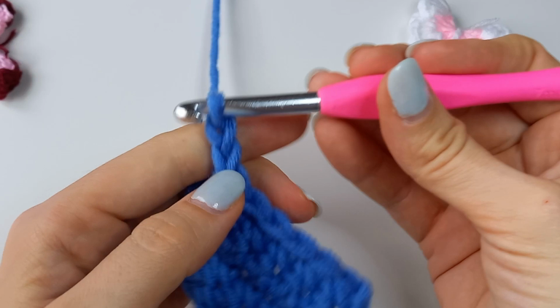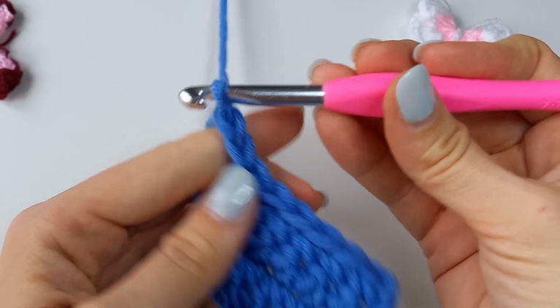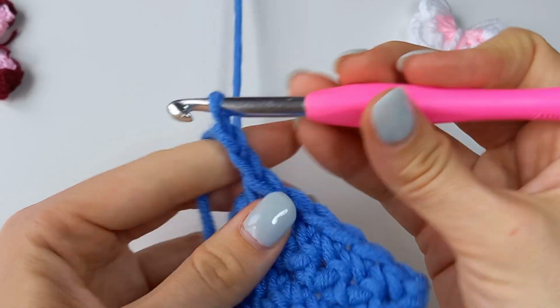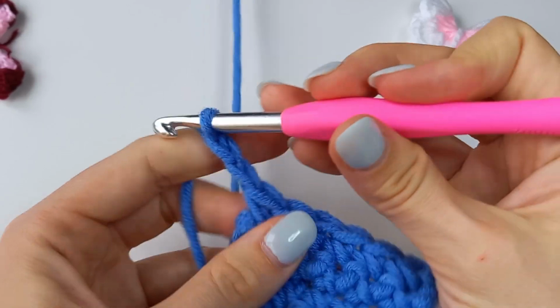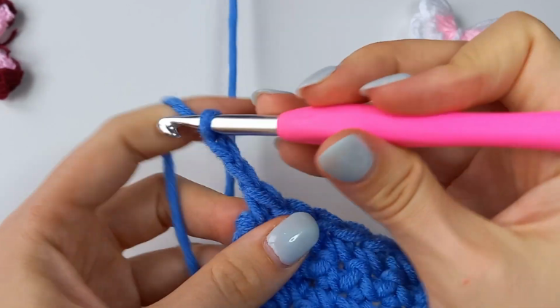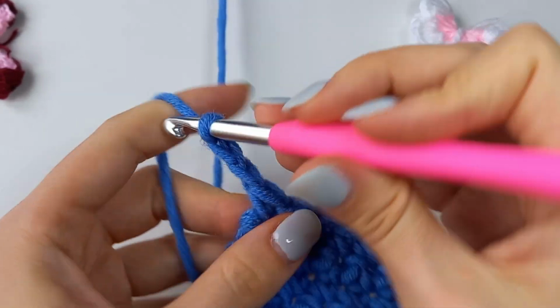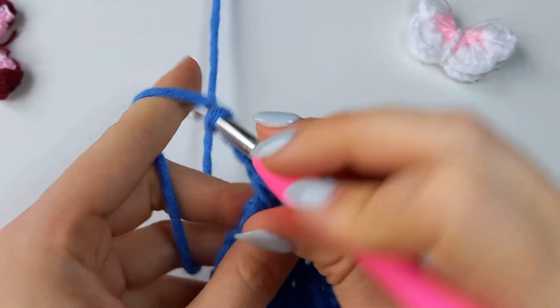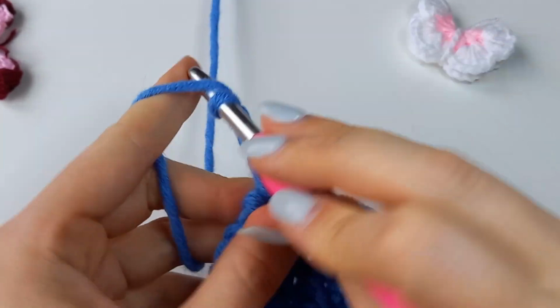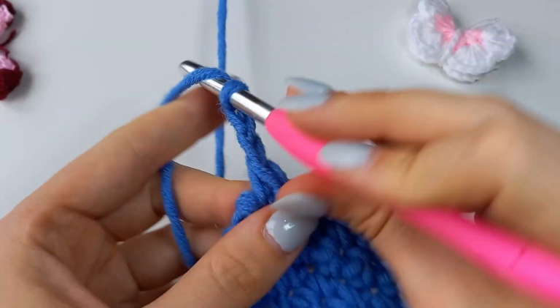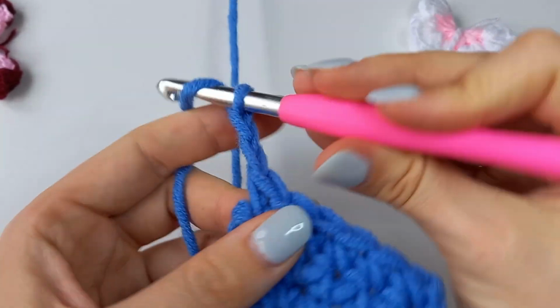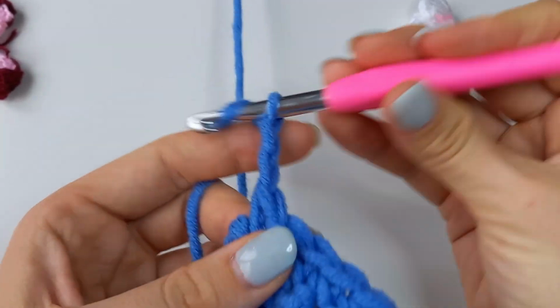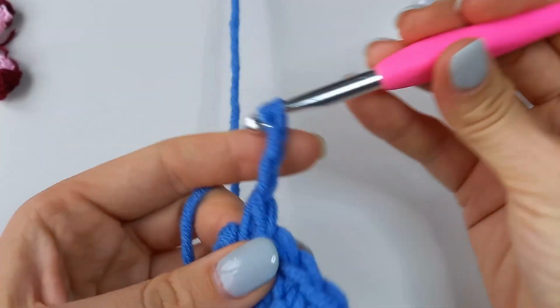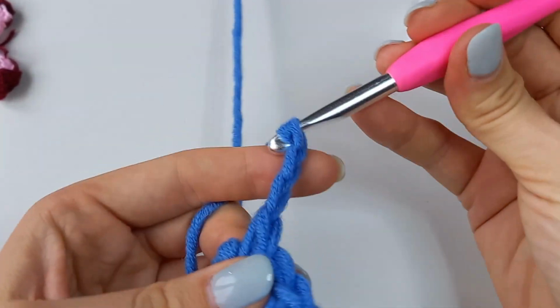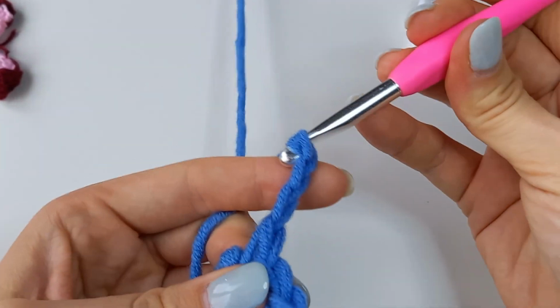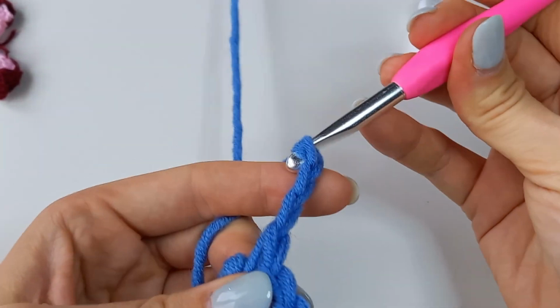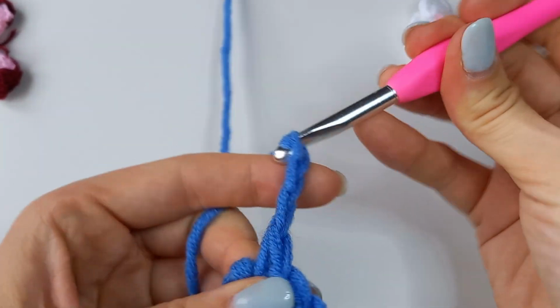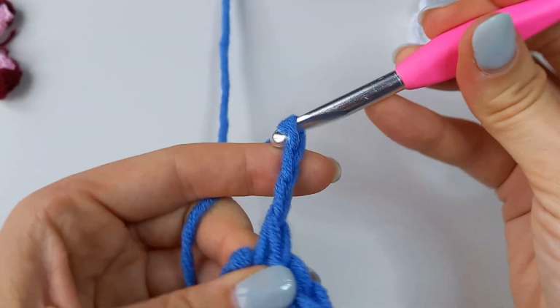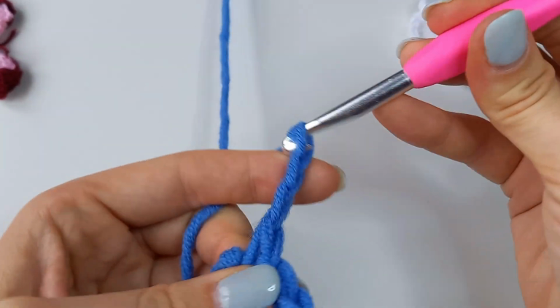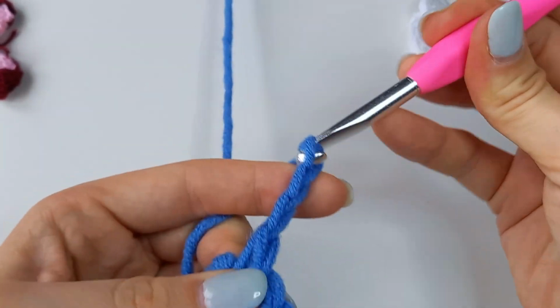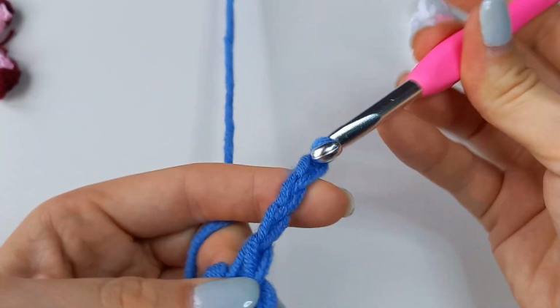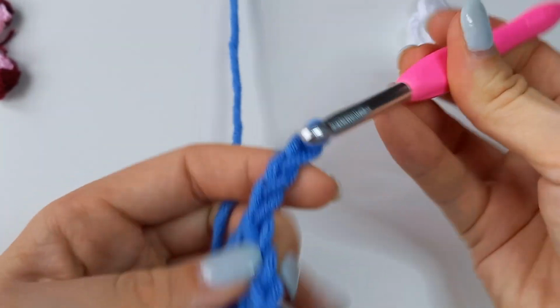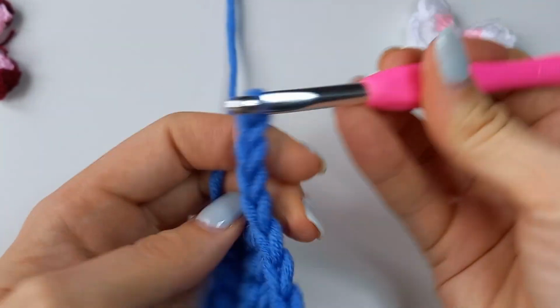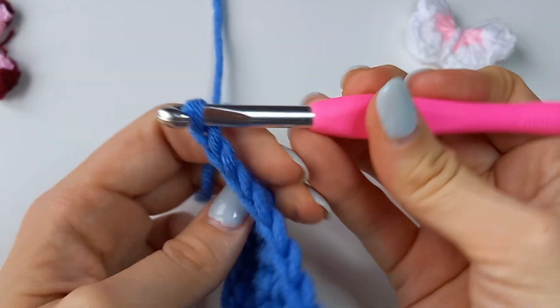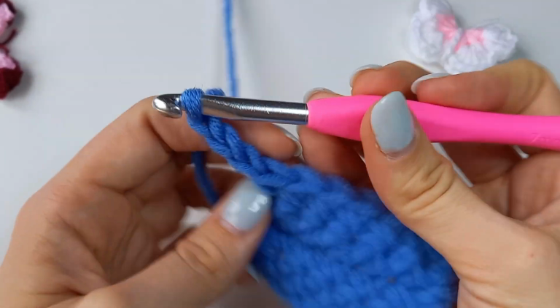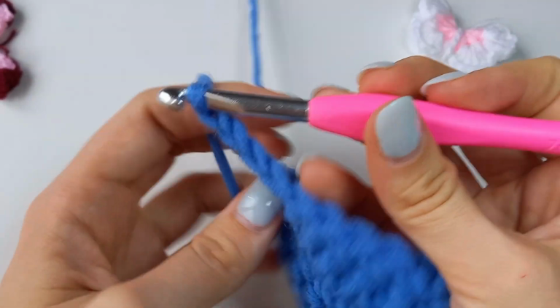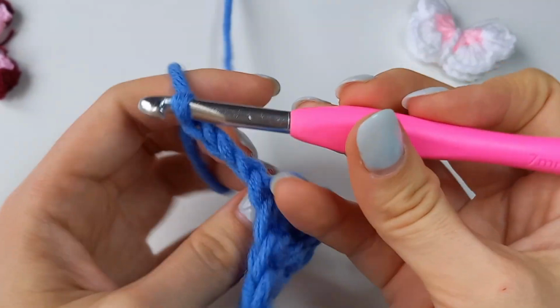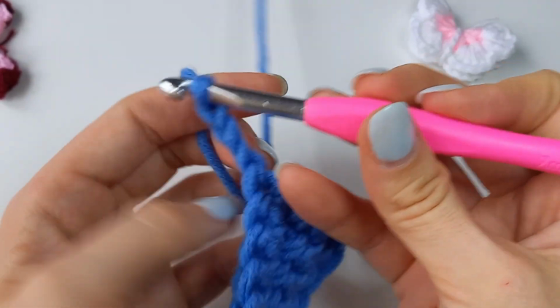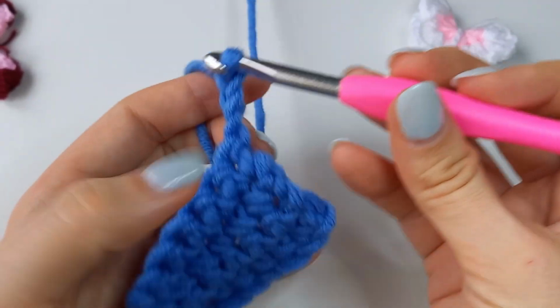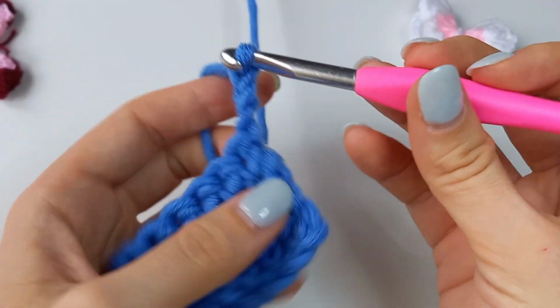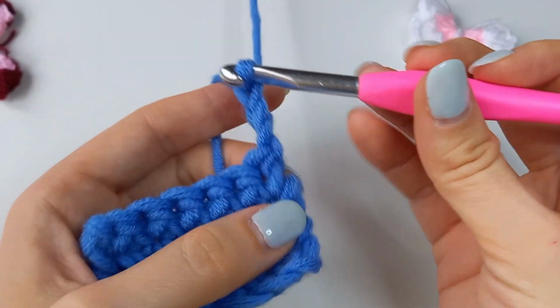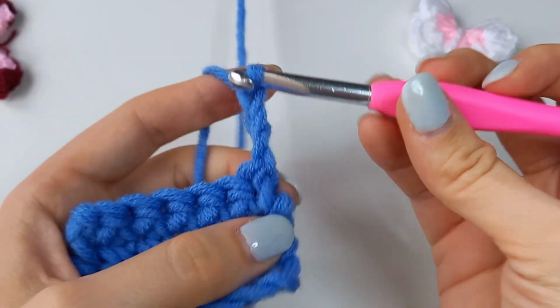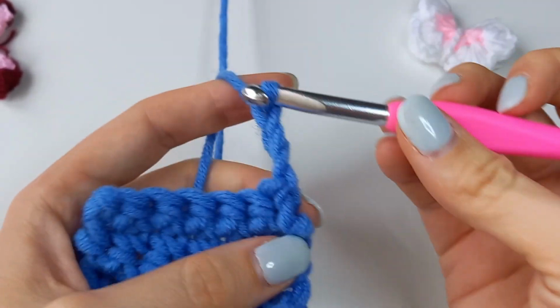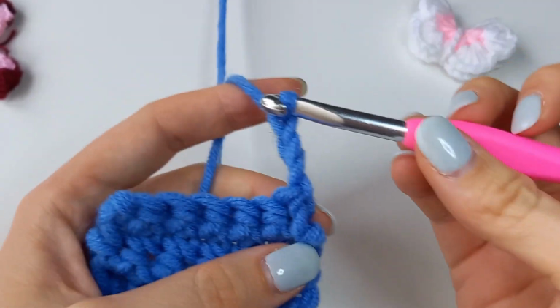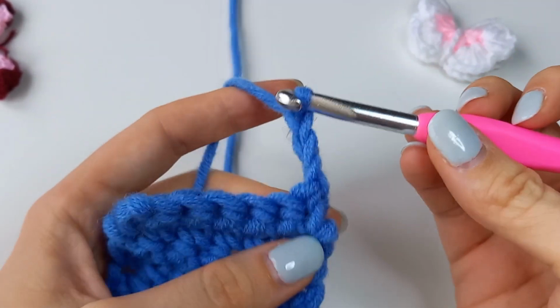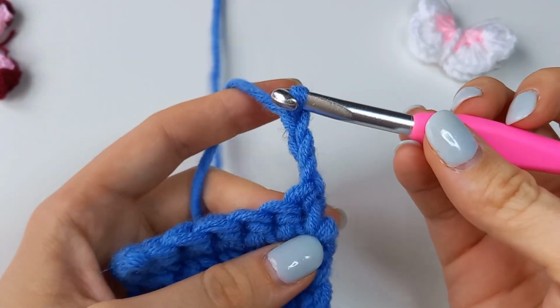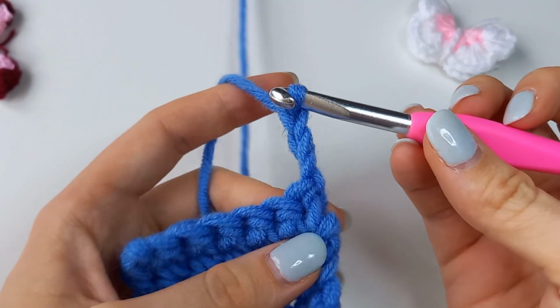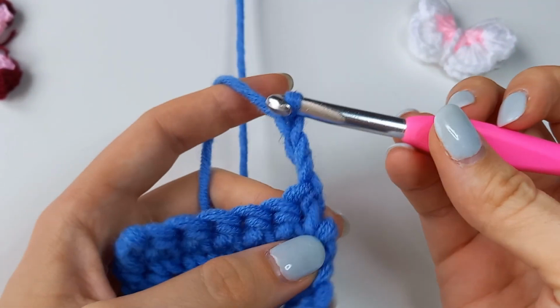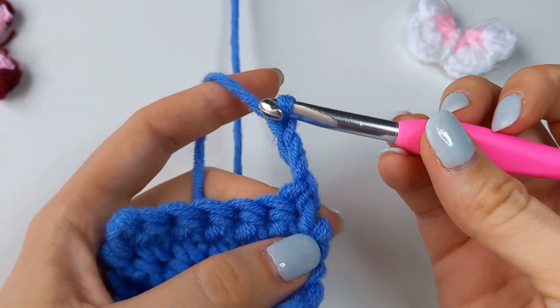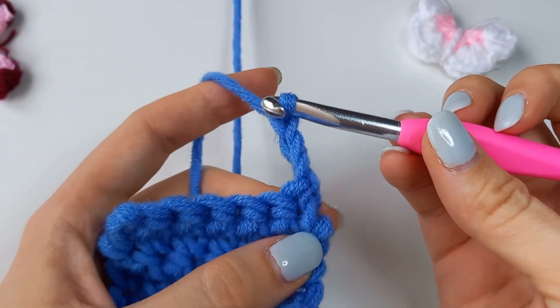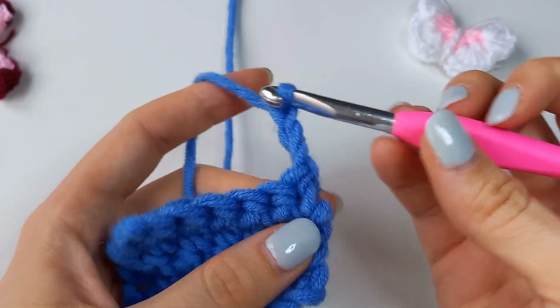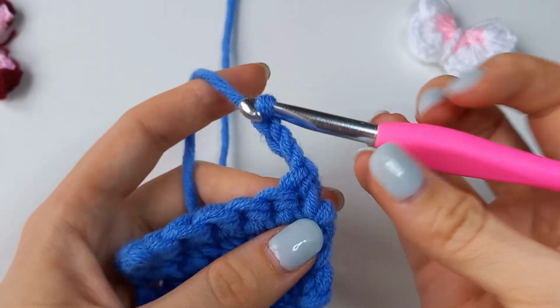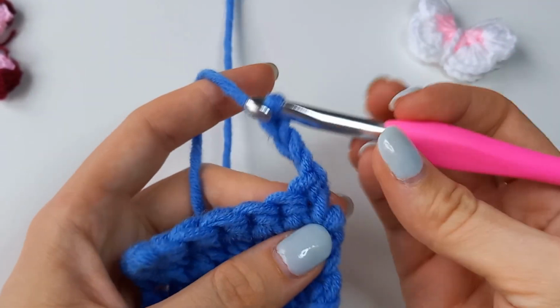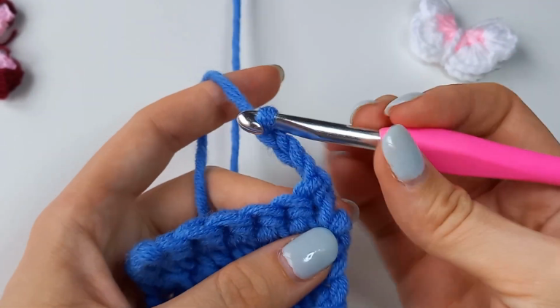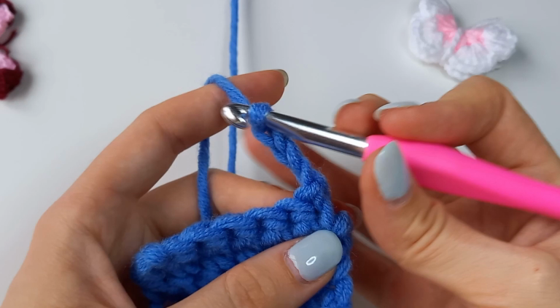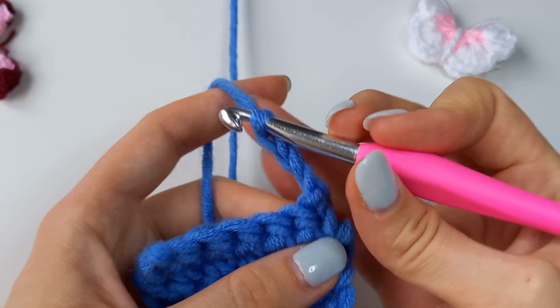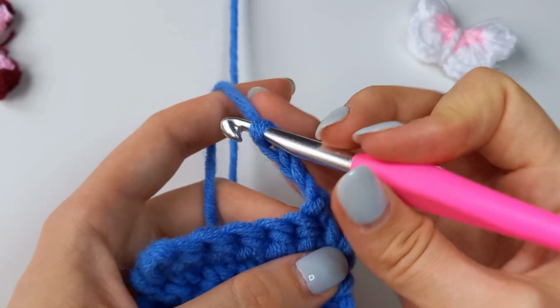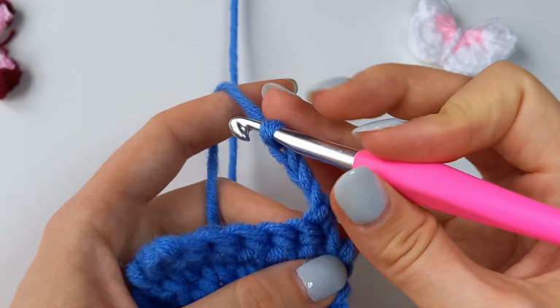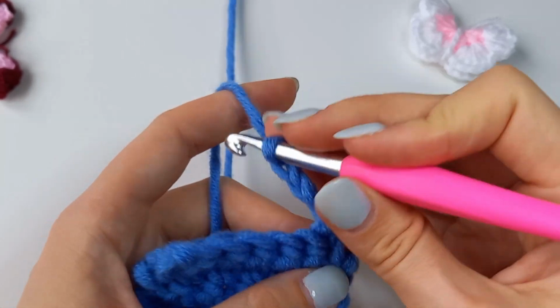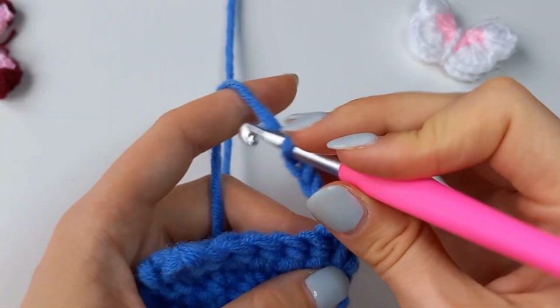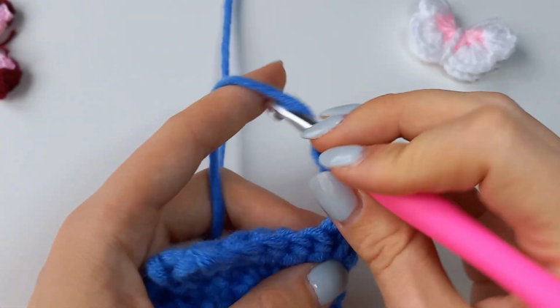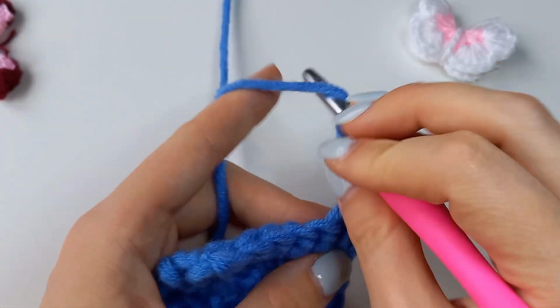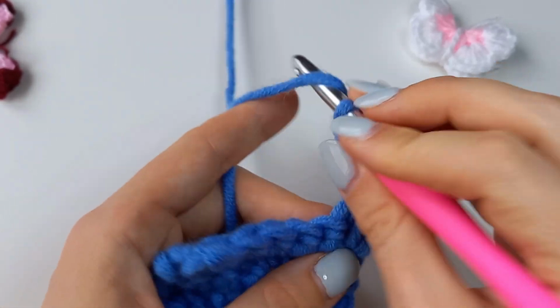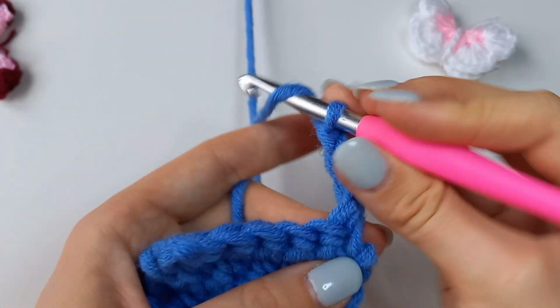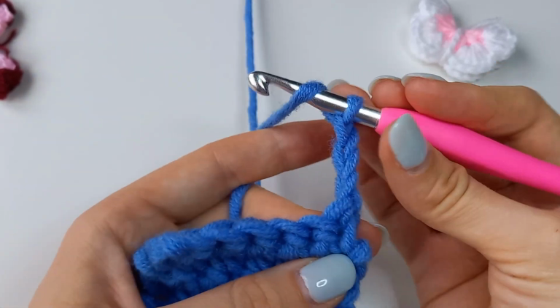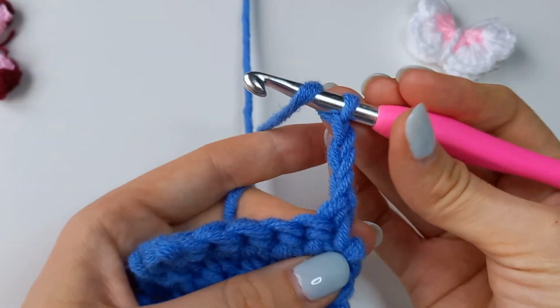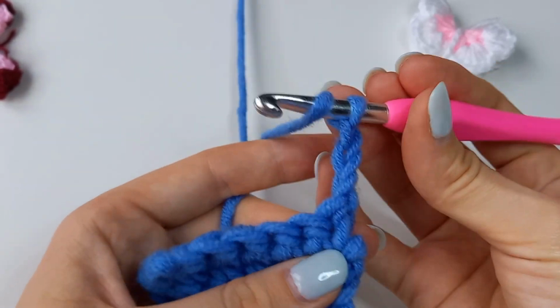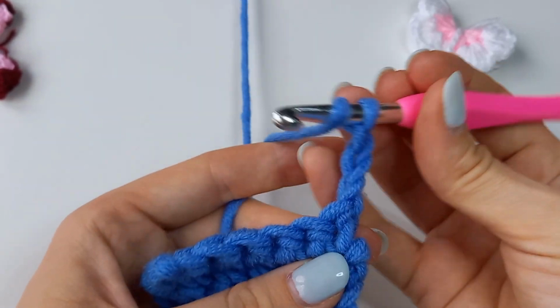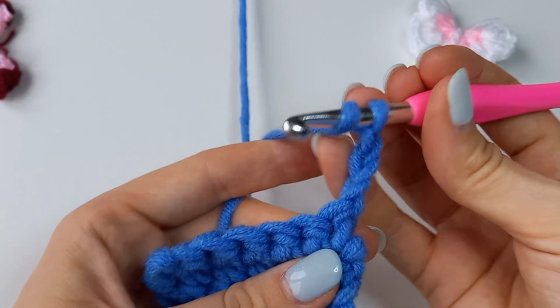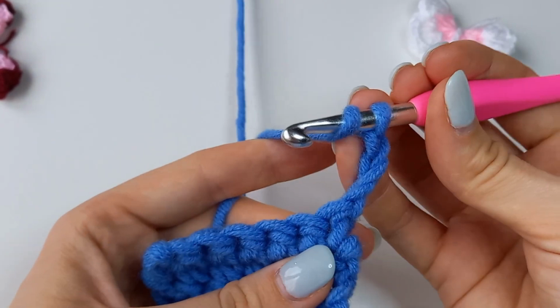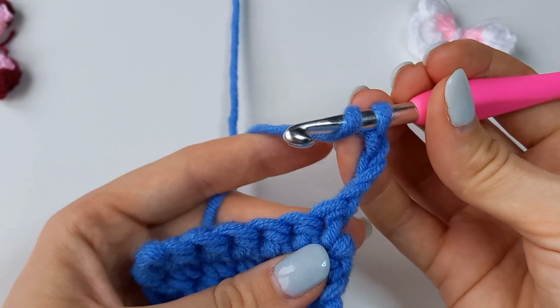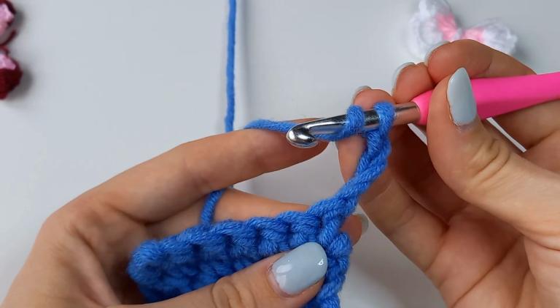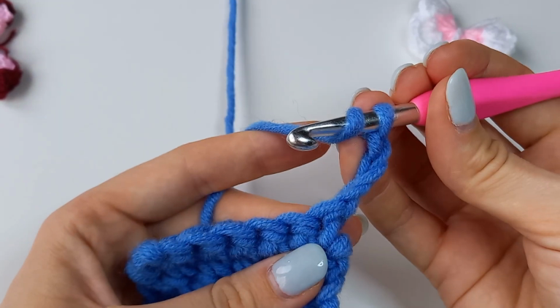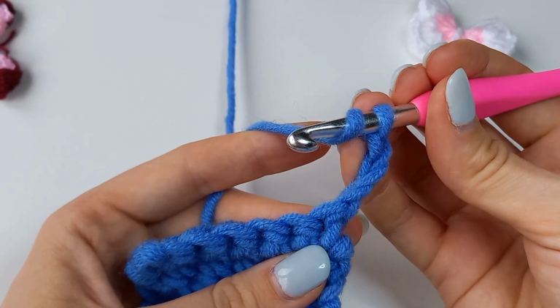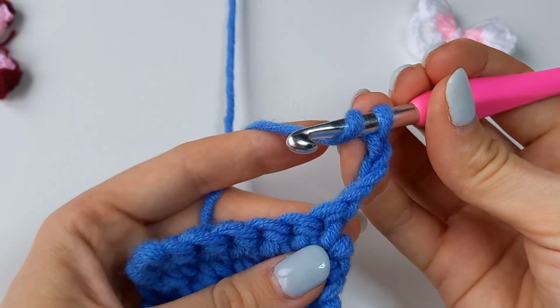Hello! Welcome back to crochet lessons for beginners. In this video I'm going to show you how to work a set of stitches into the same stitch.